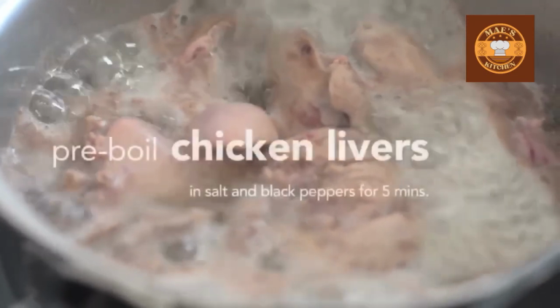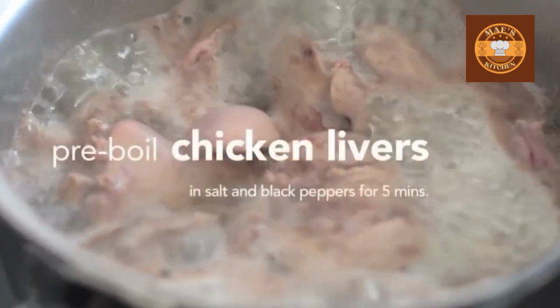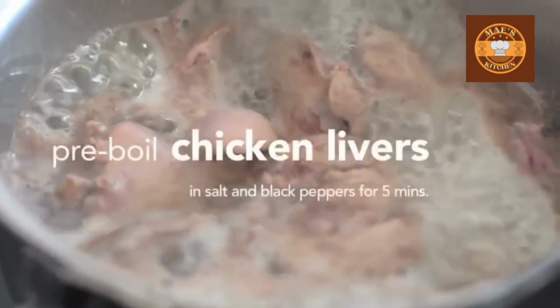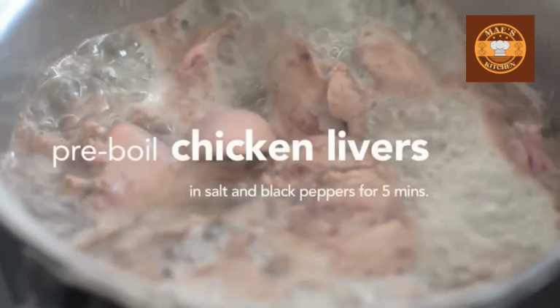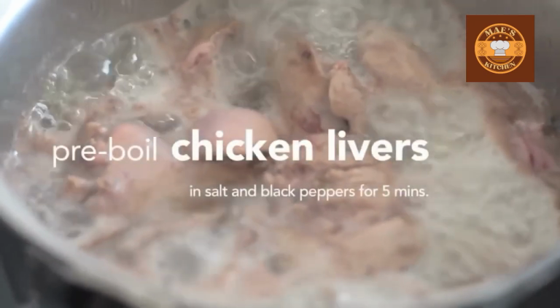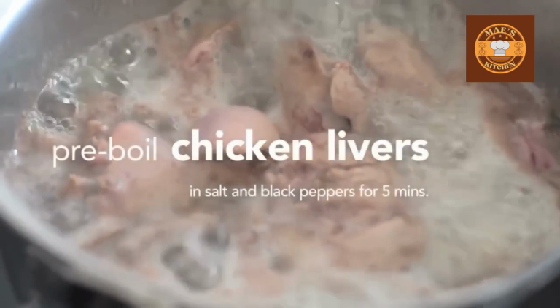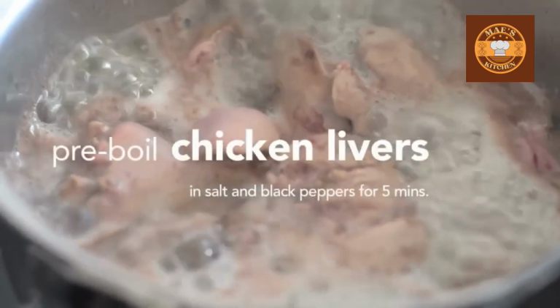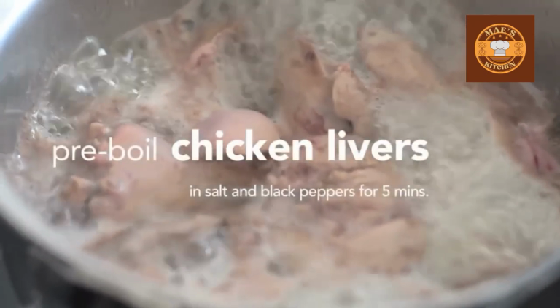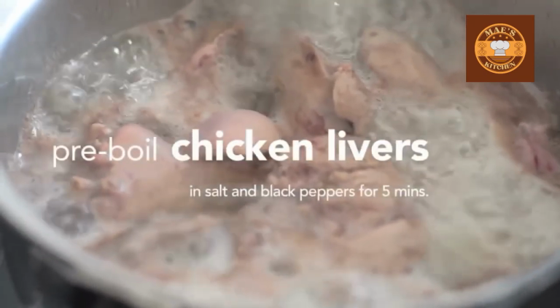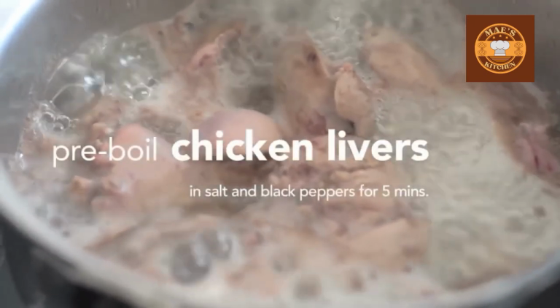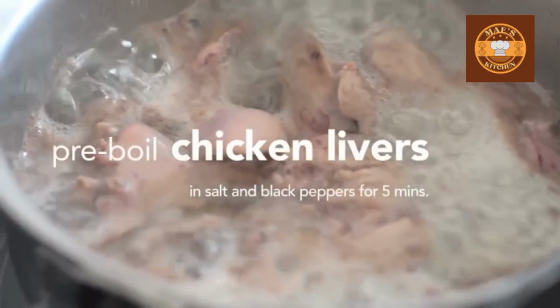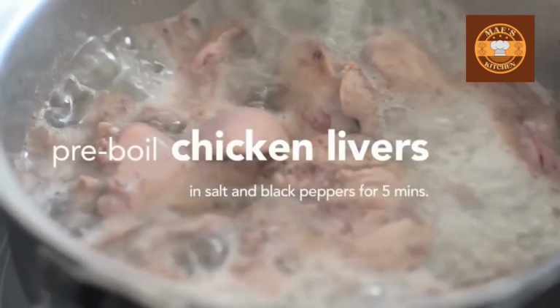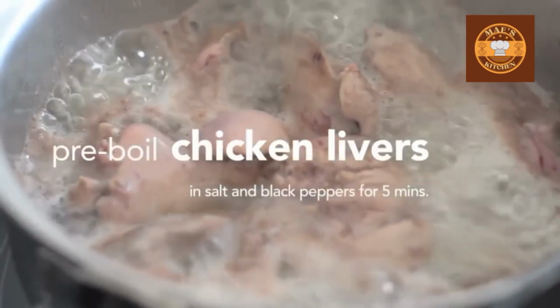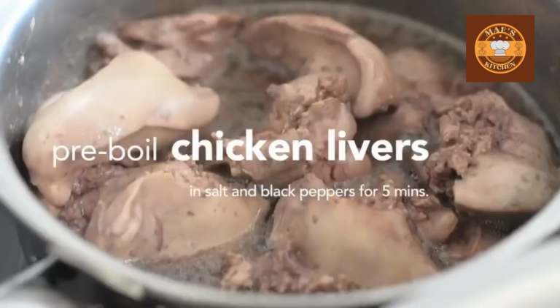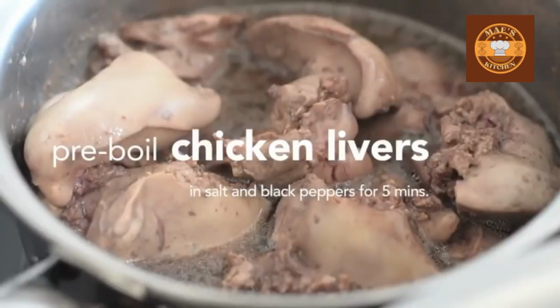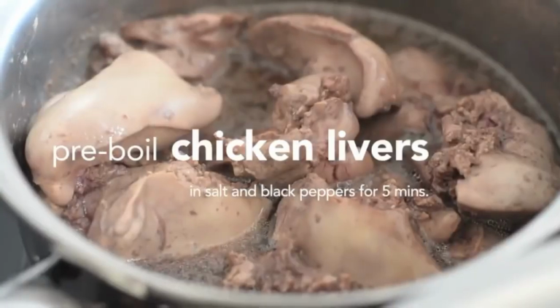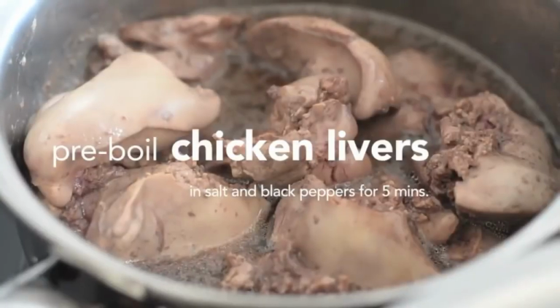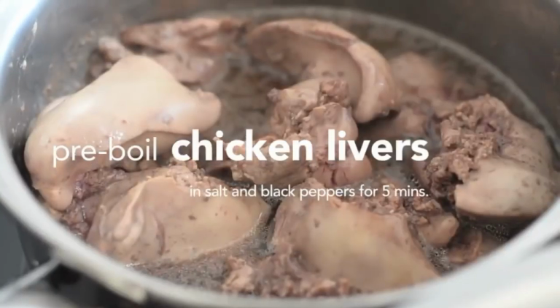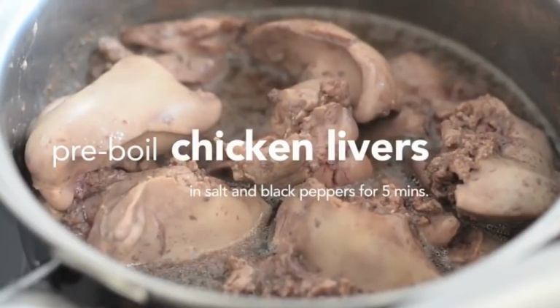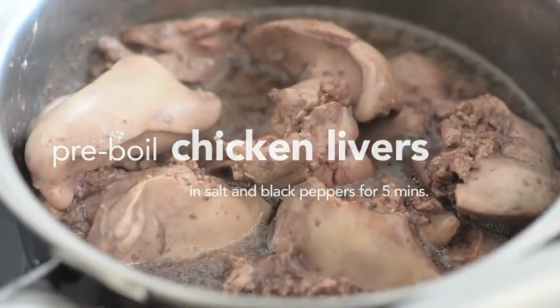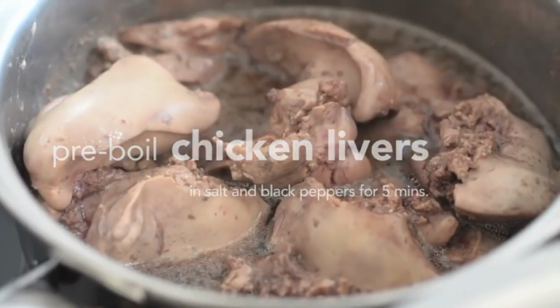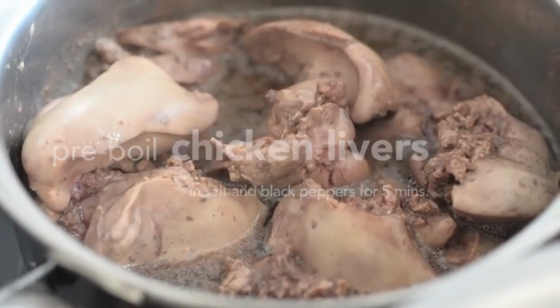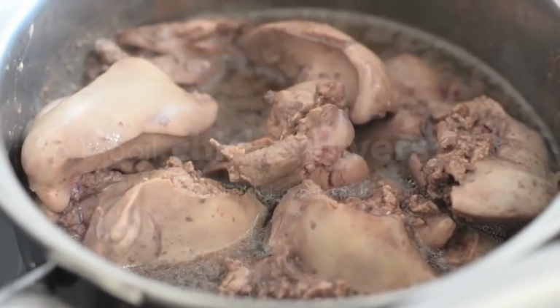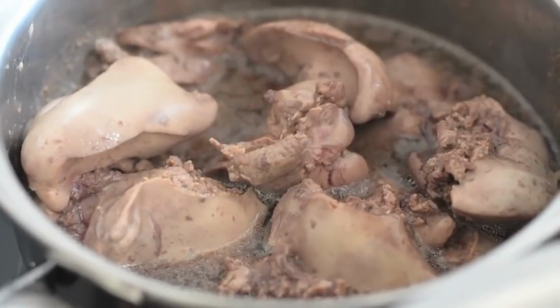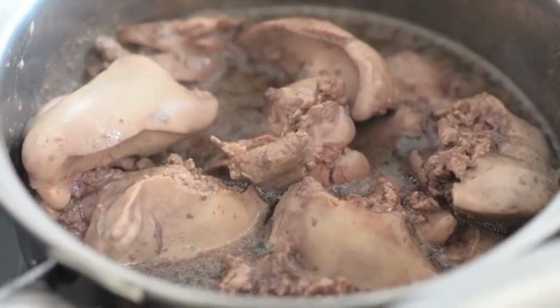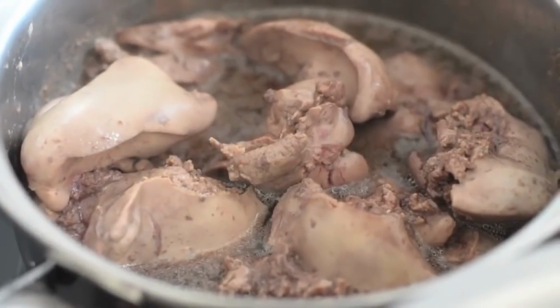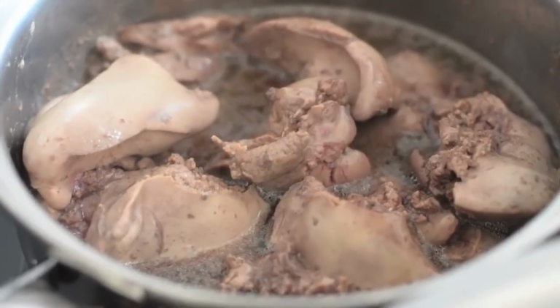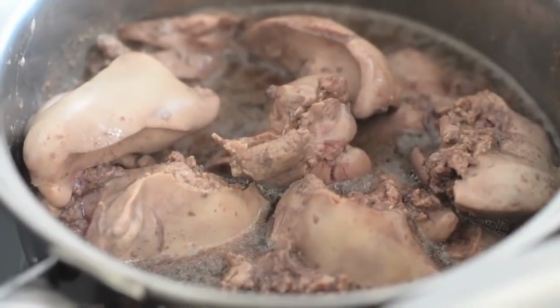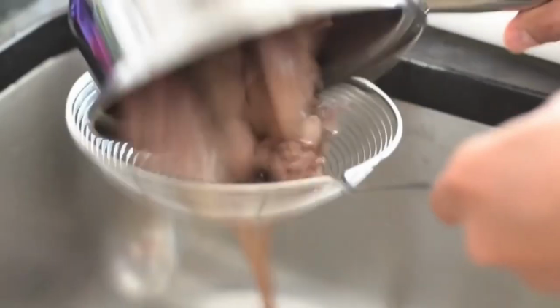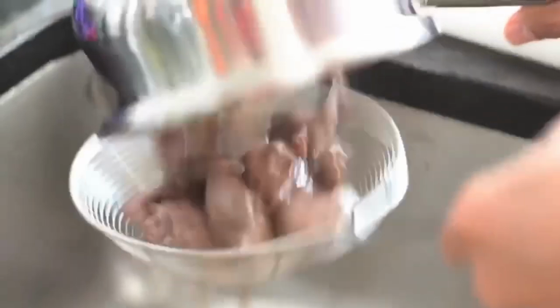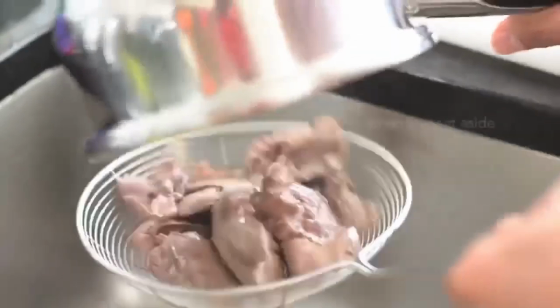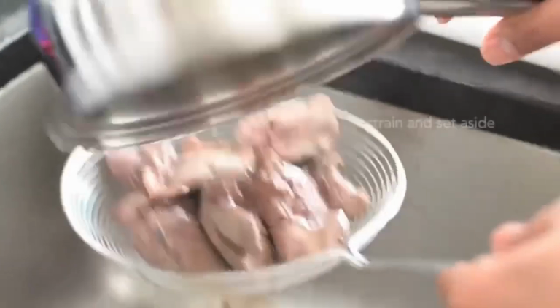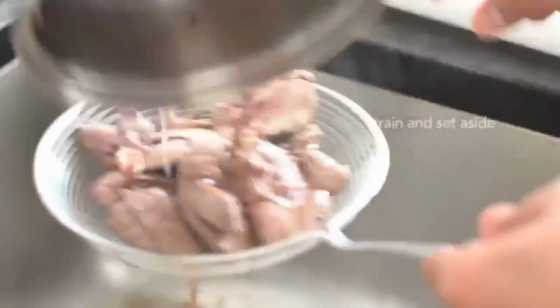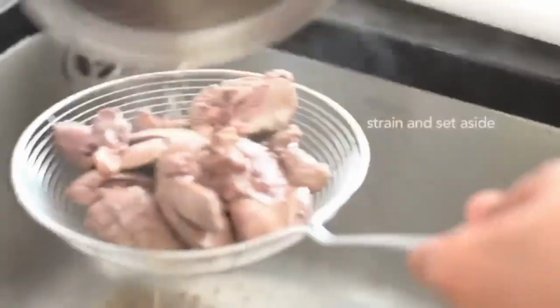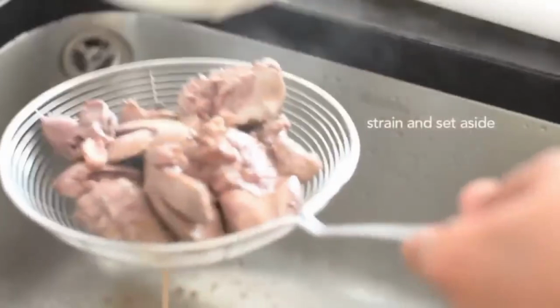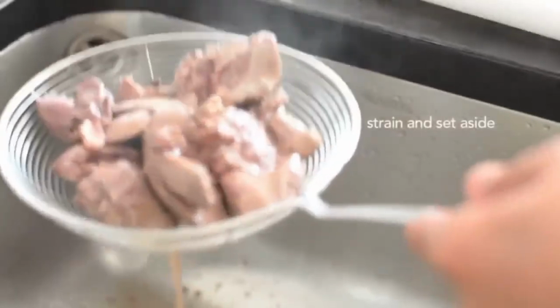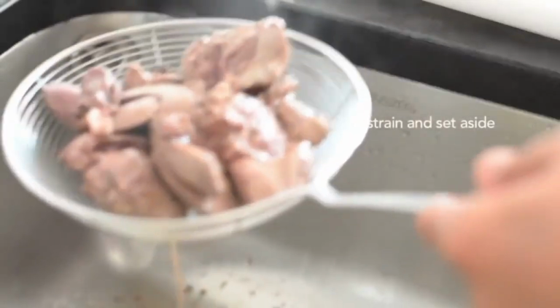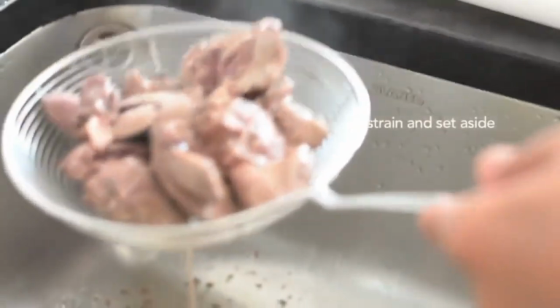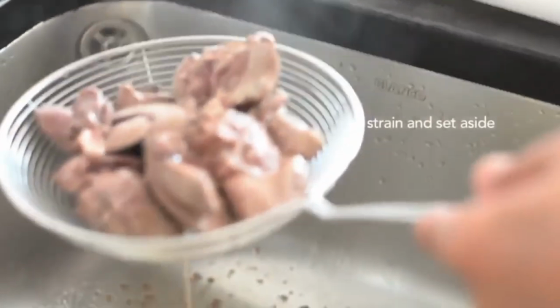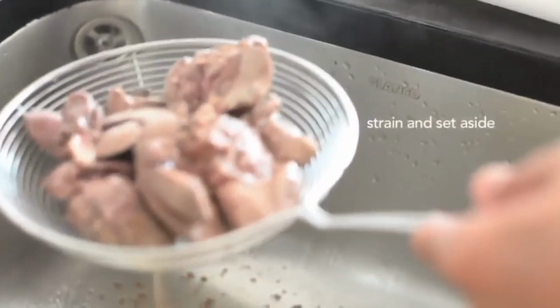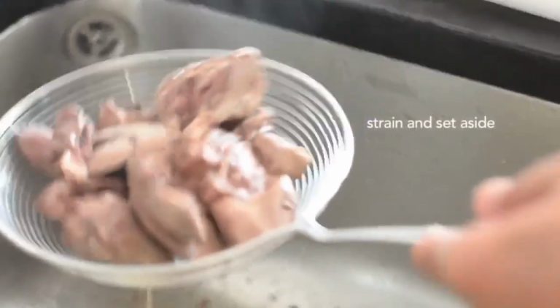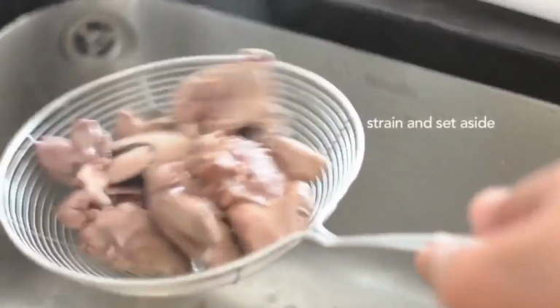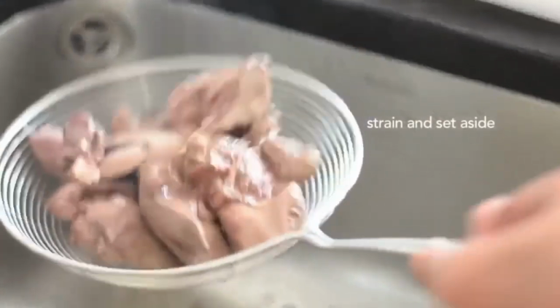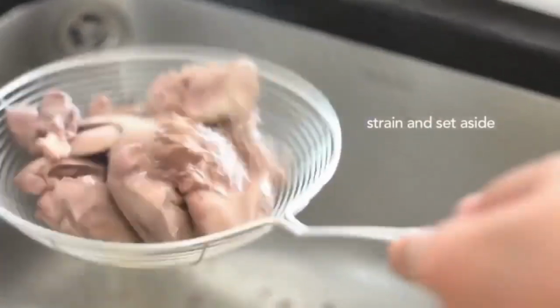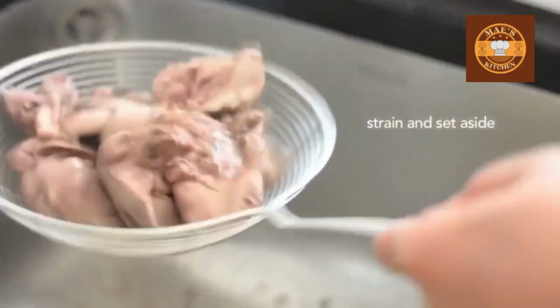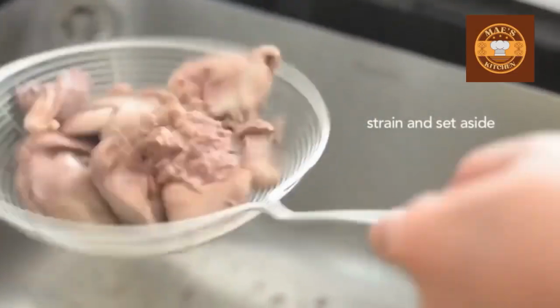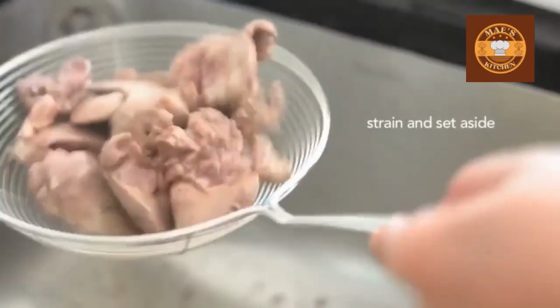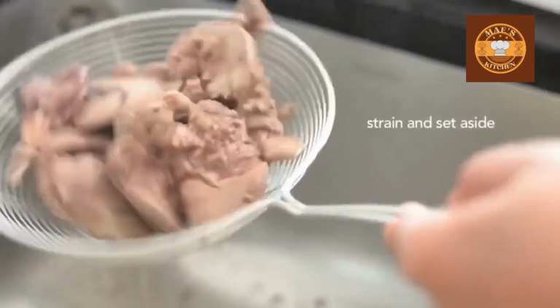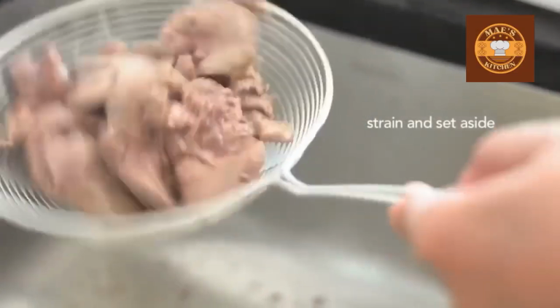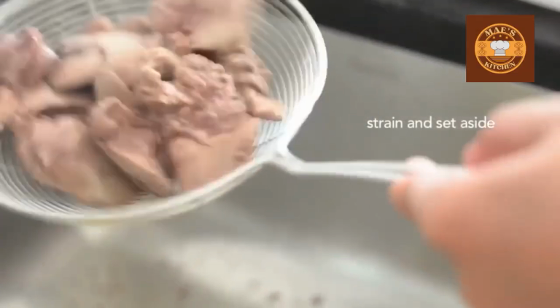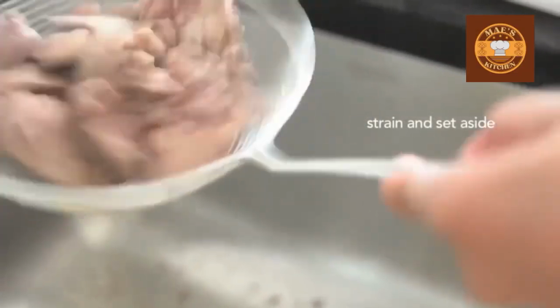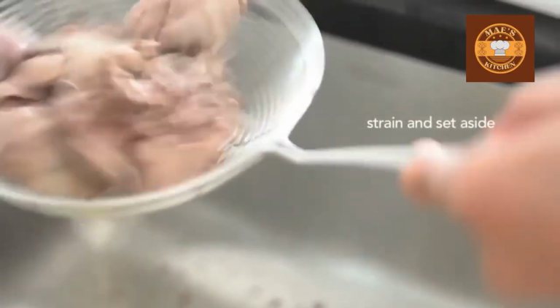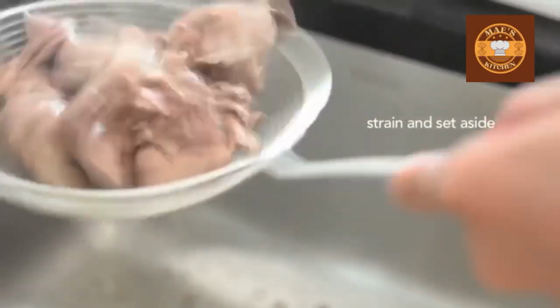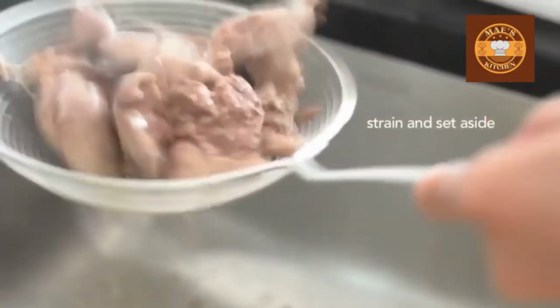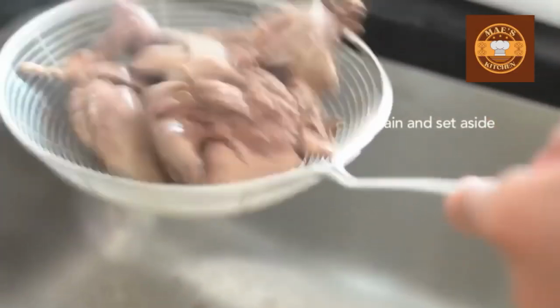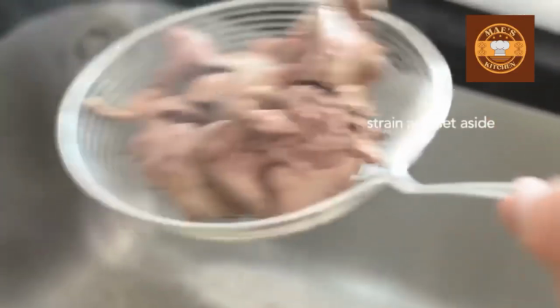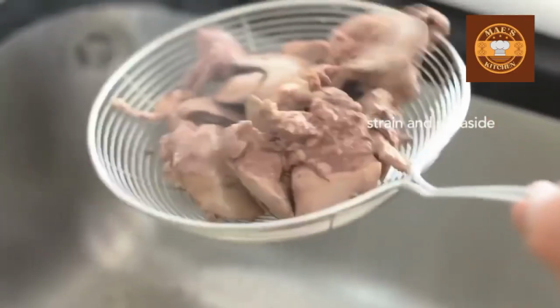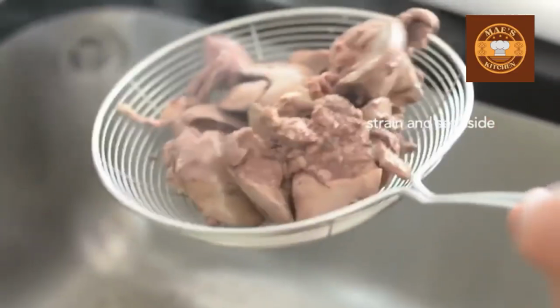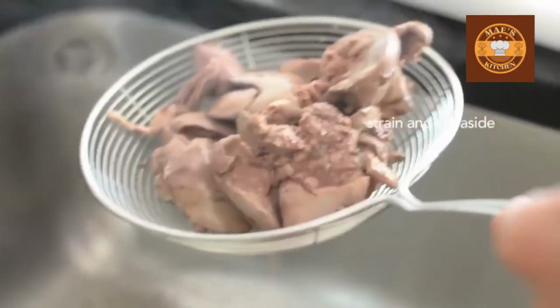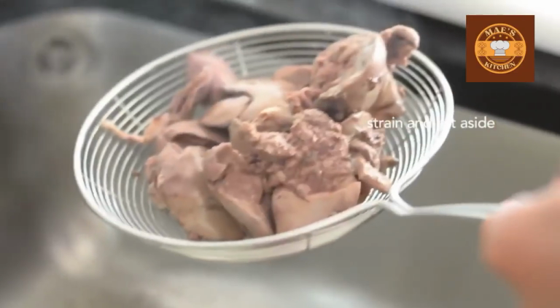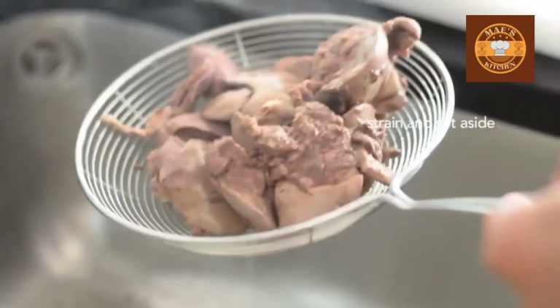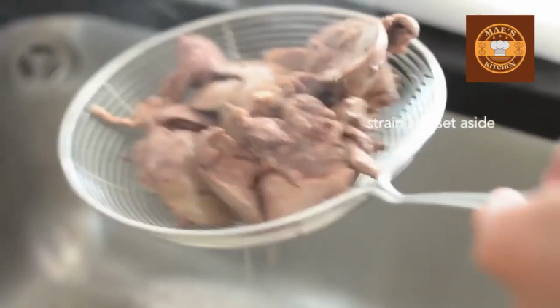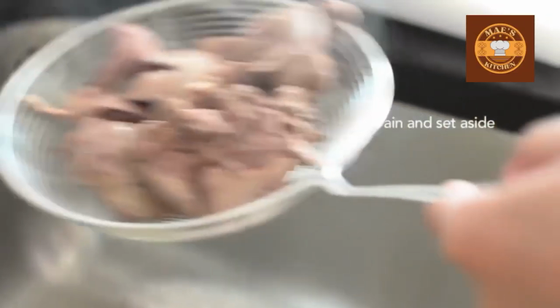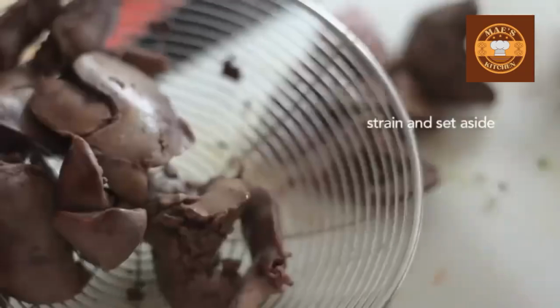Pre-boil chicken livers with salt and black pepper for 5 minutes. Strain and set aside.